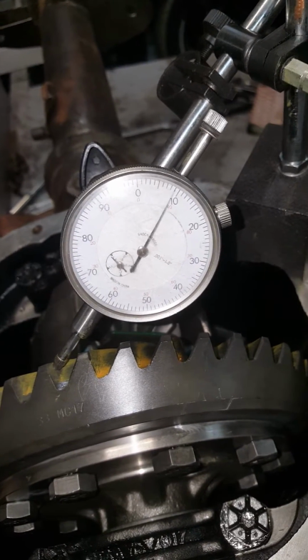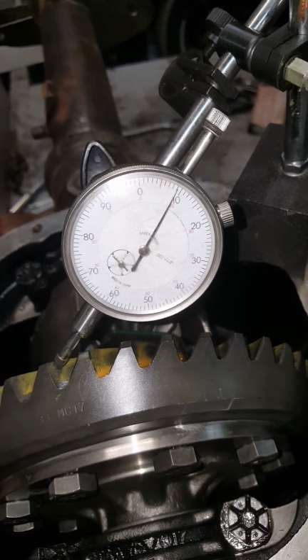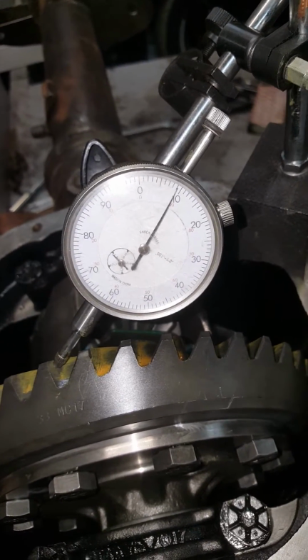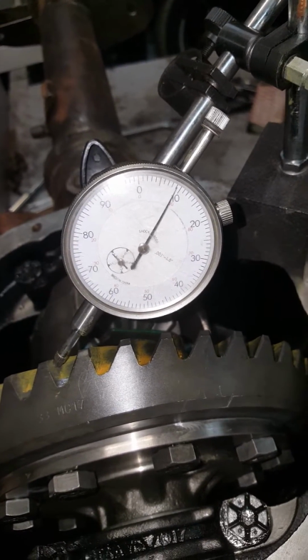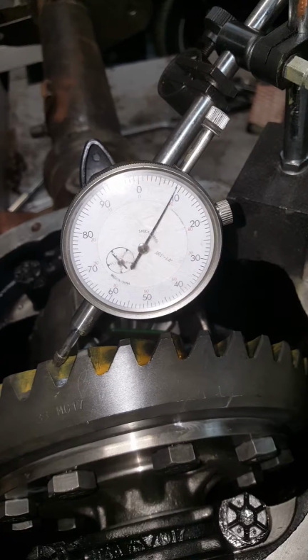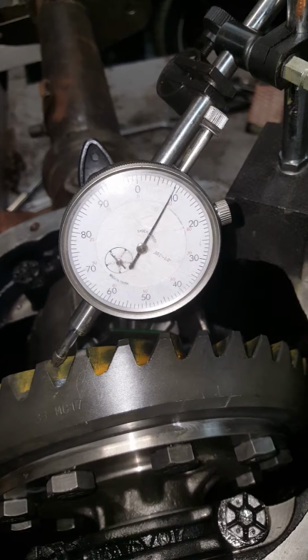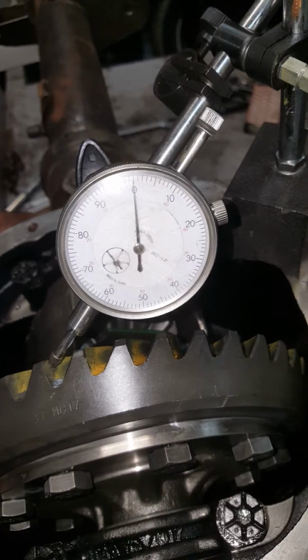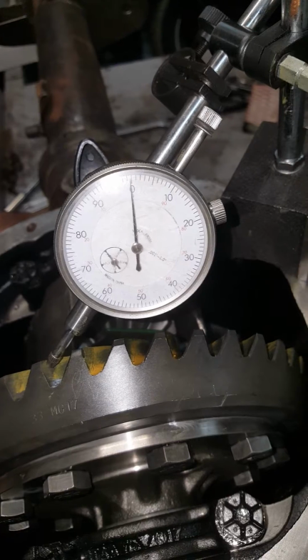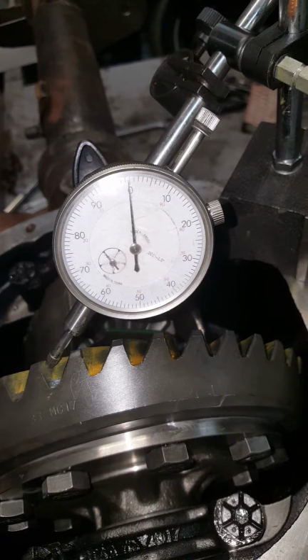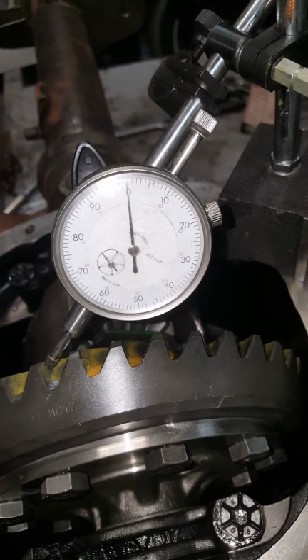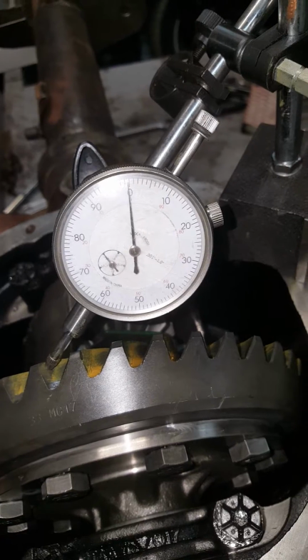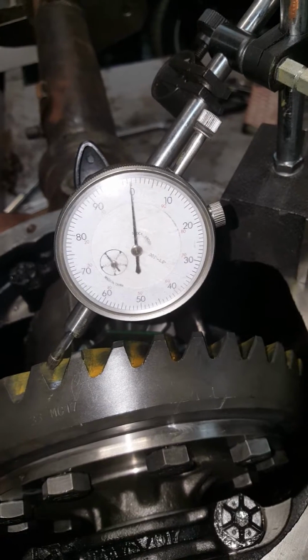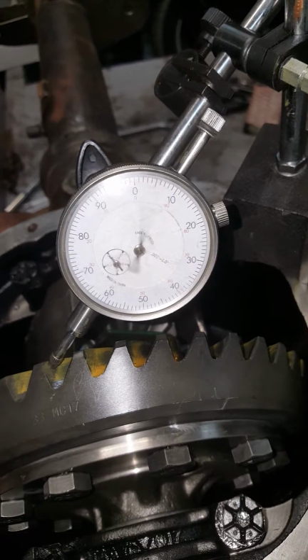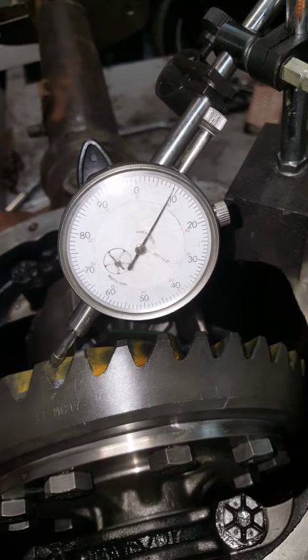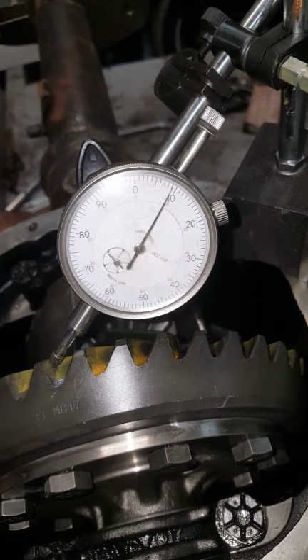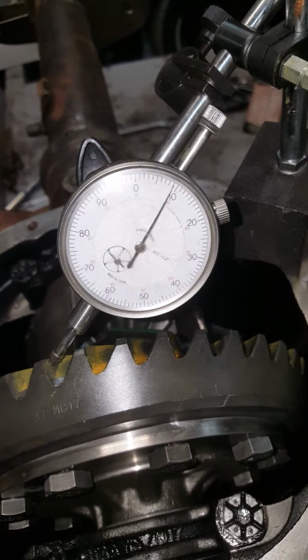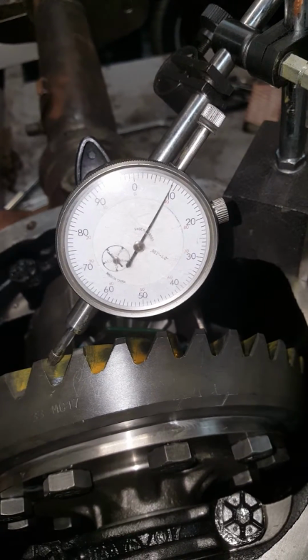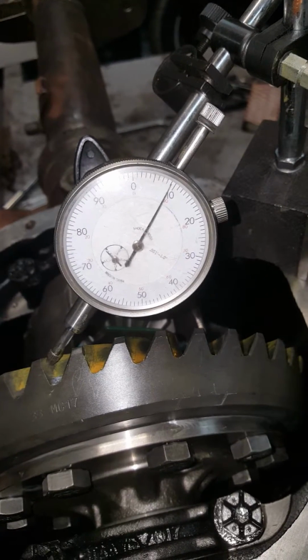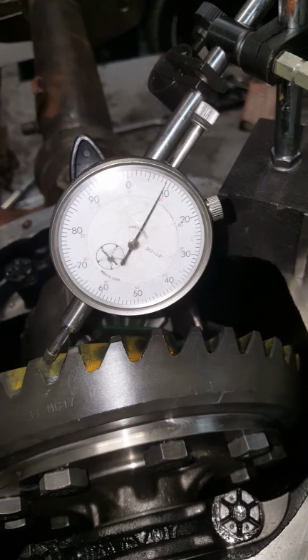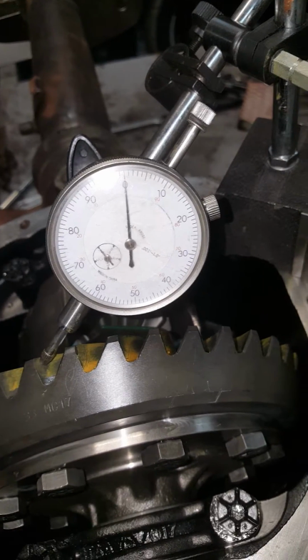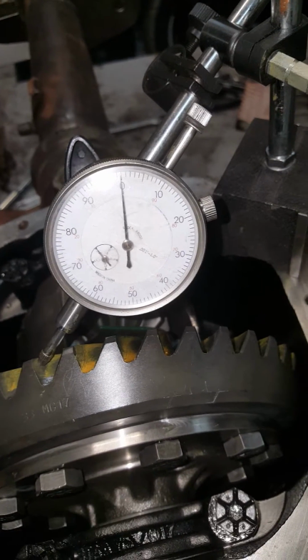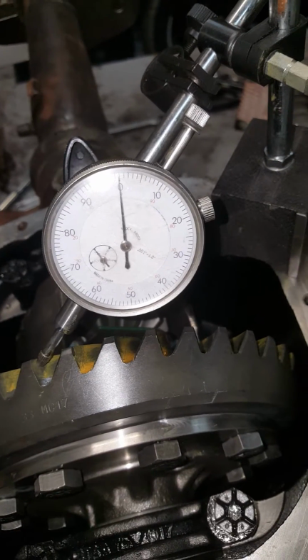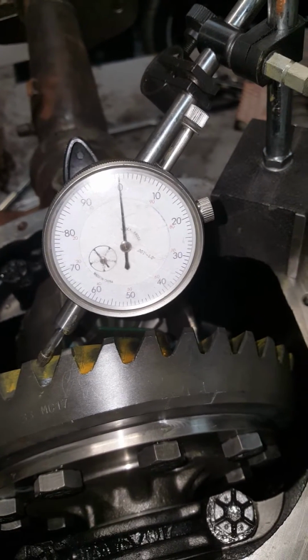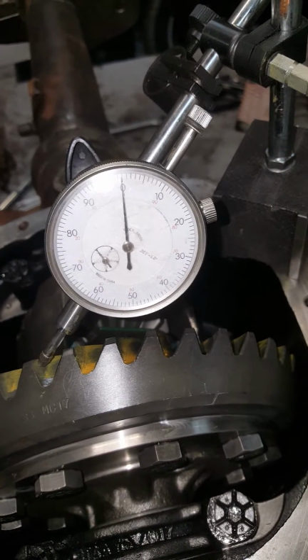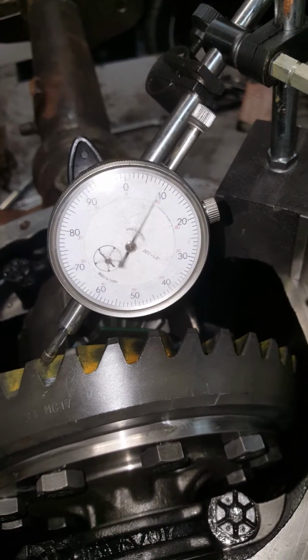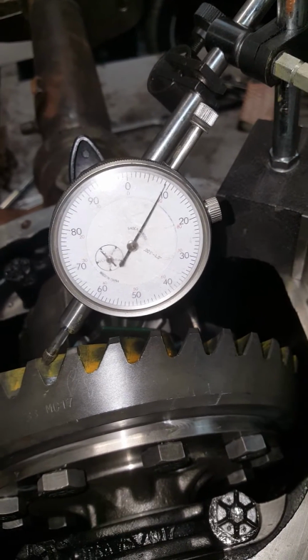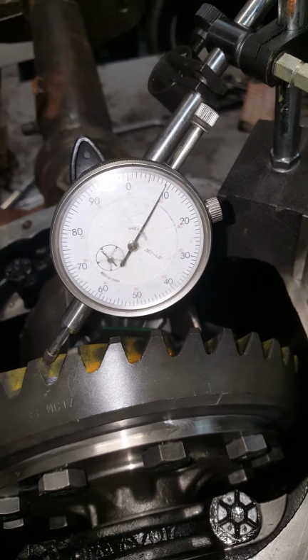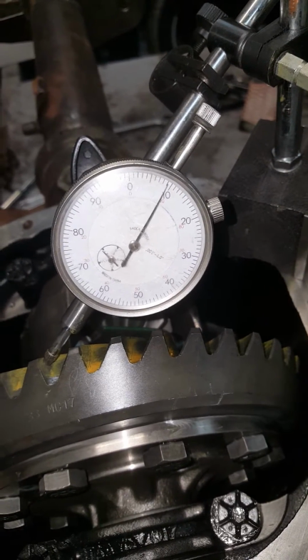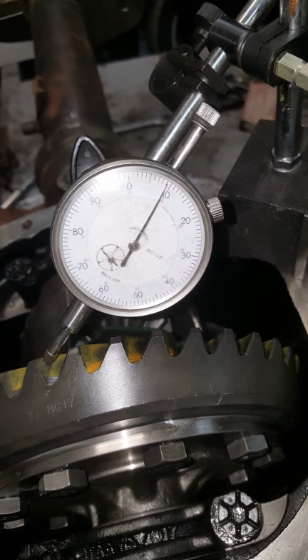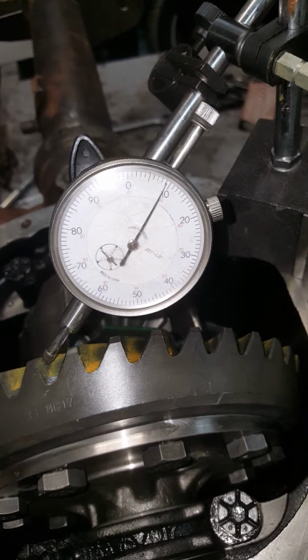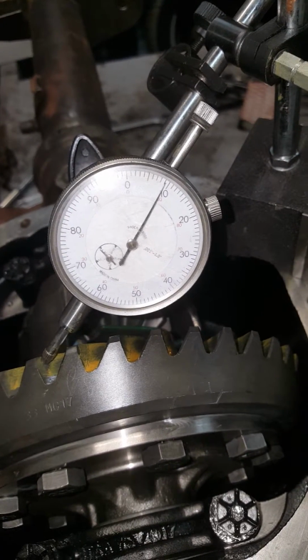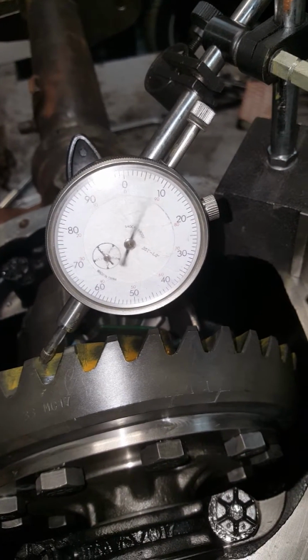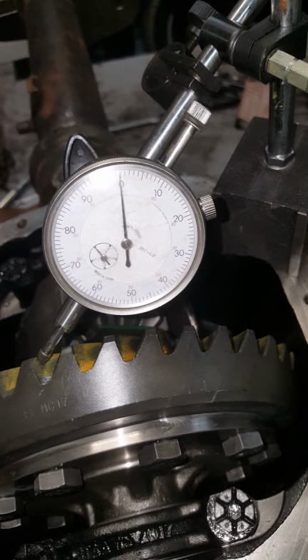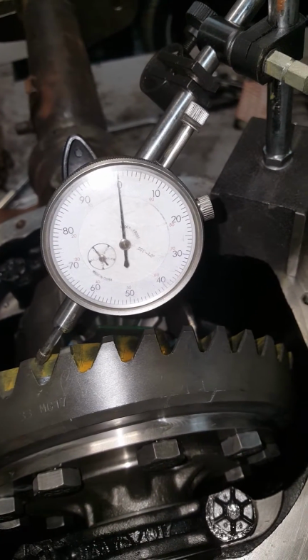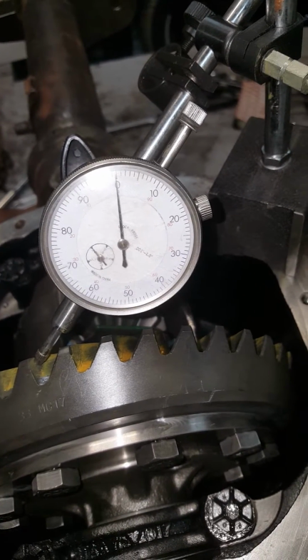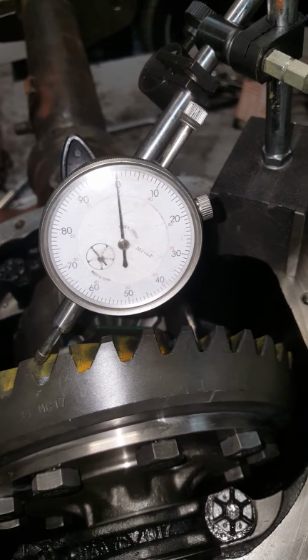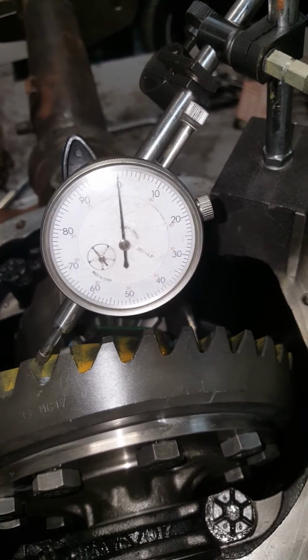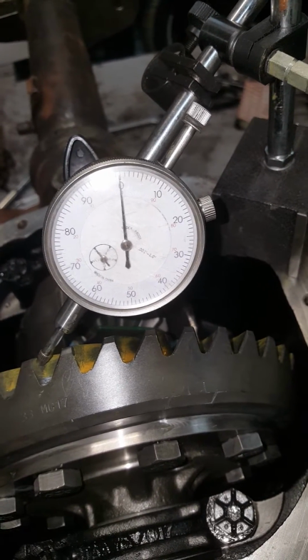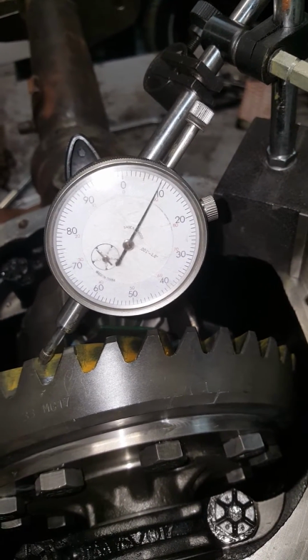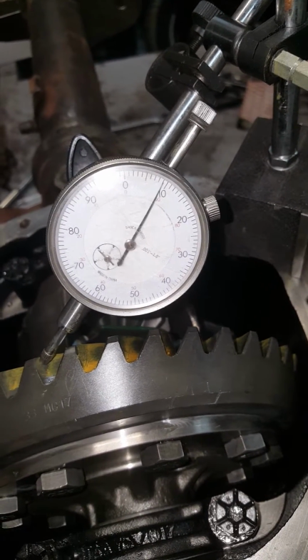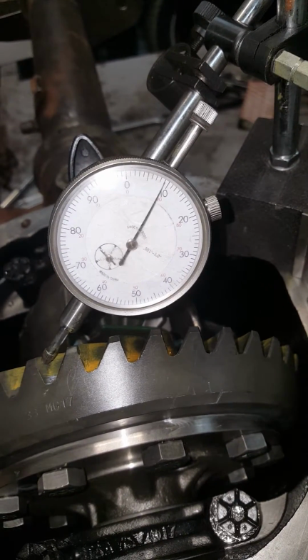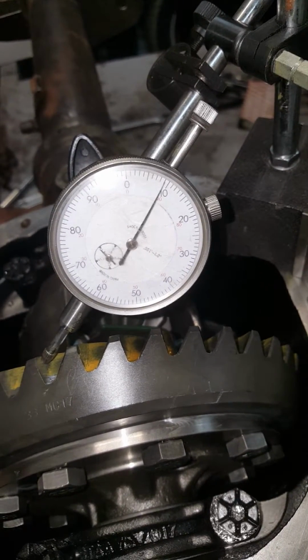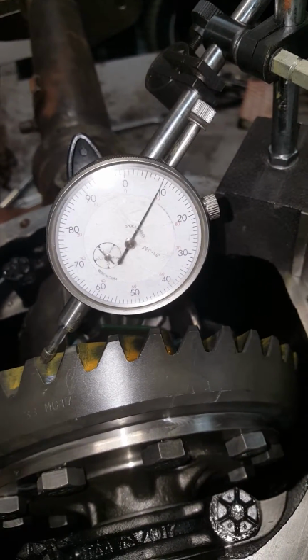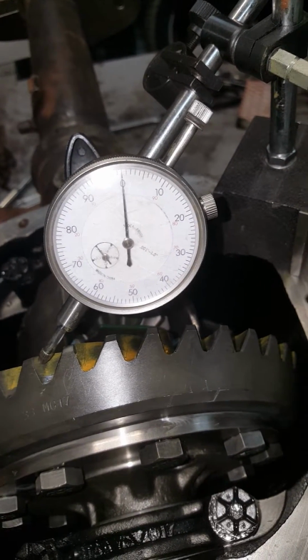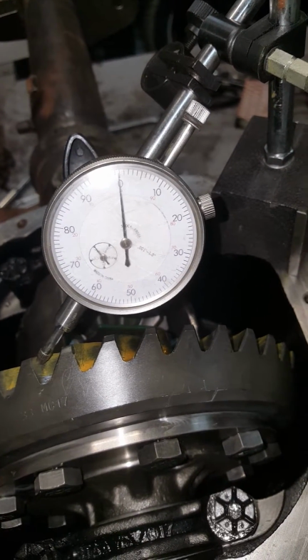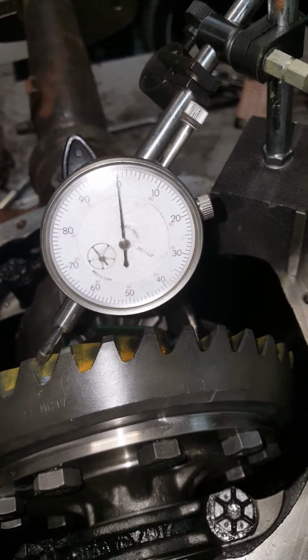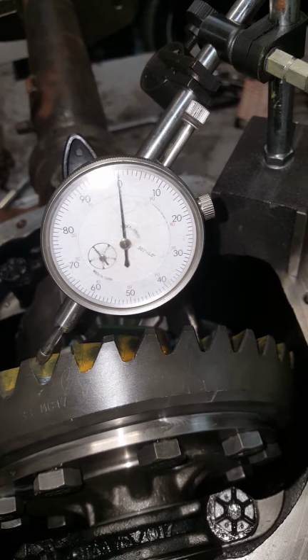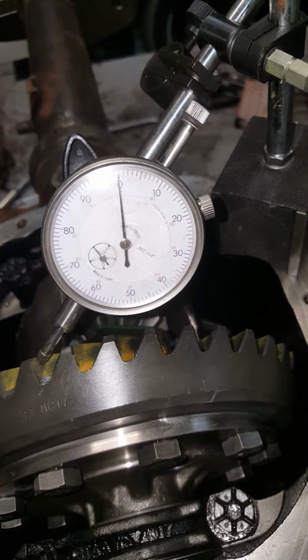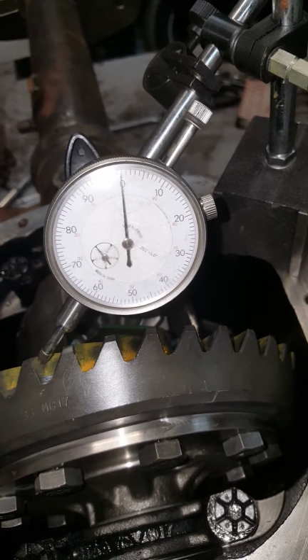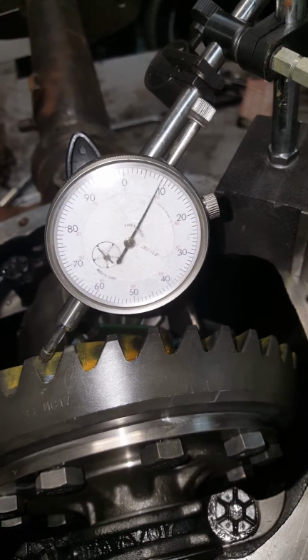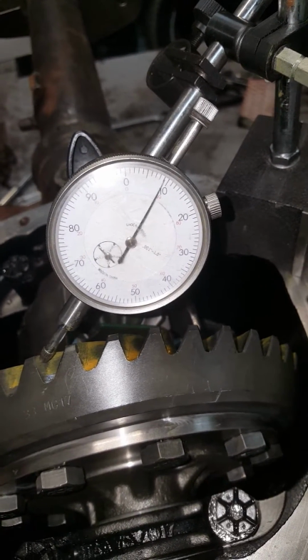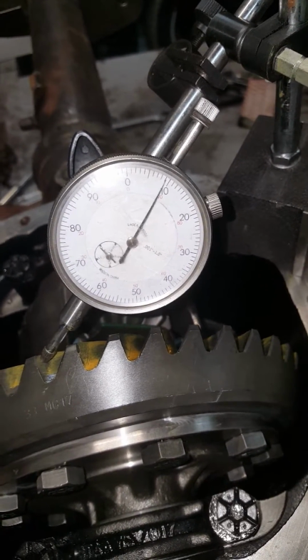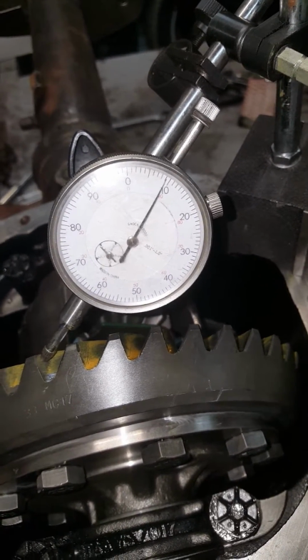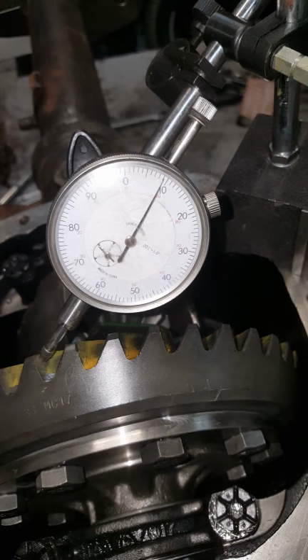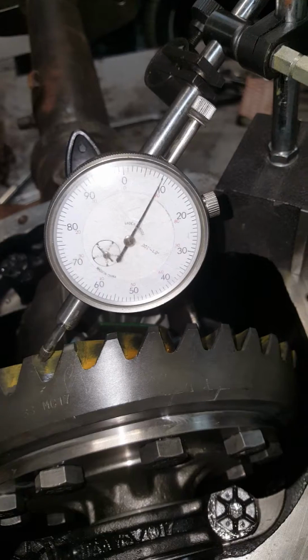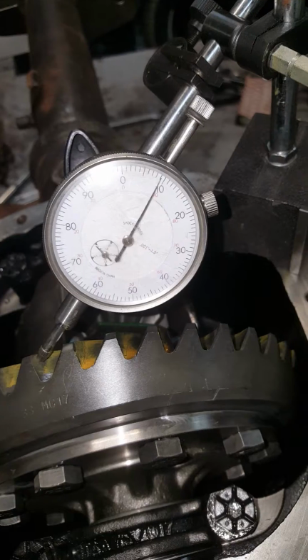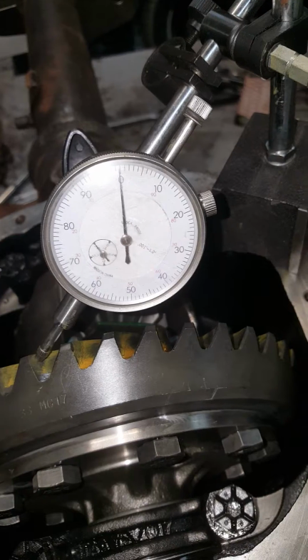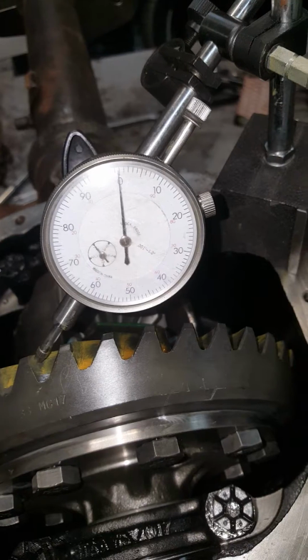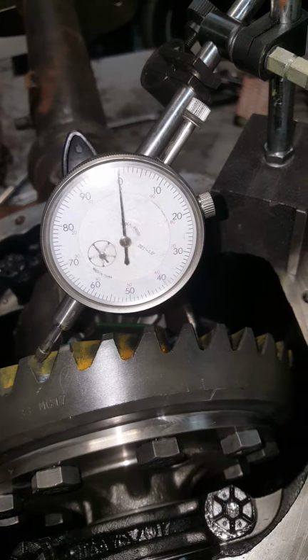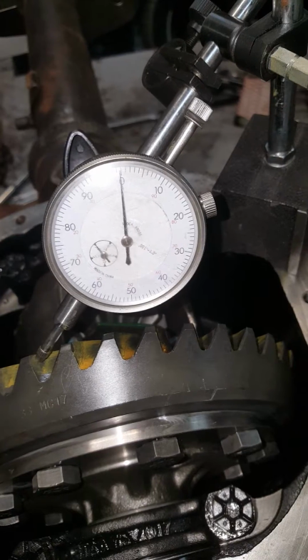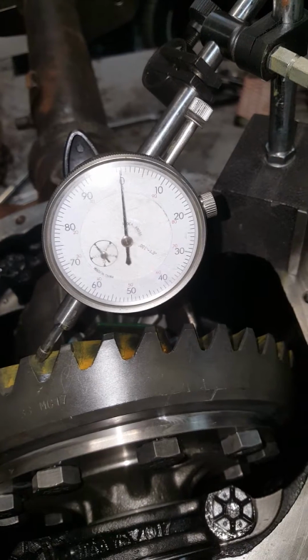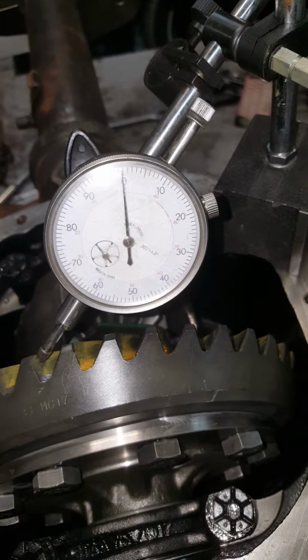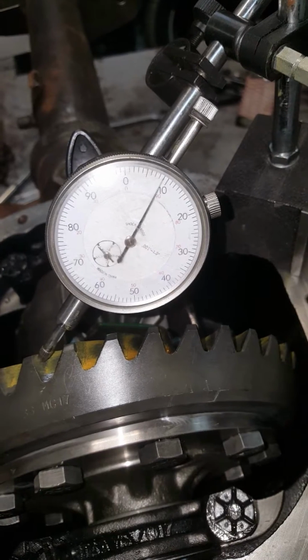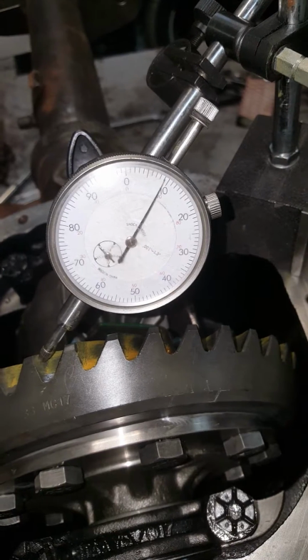You got about 9 thou backlash. The spec is from 8 thou to 12 thou, so we are good.